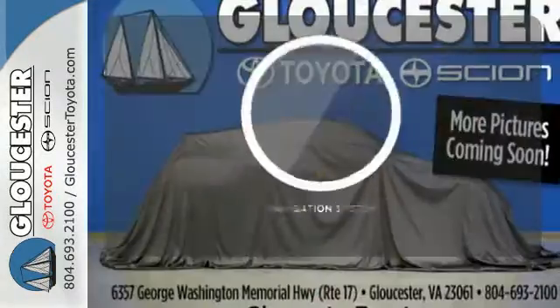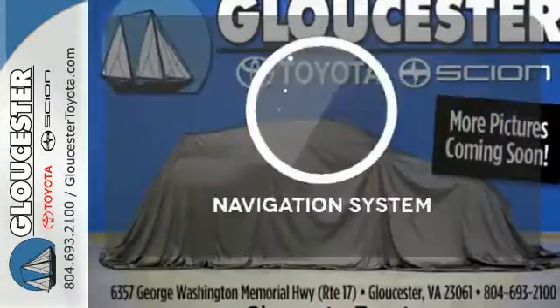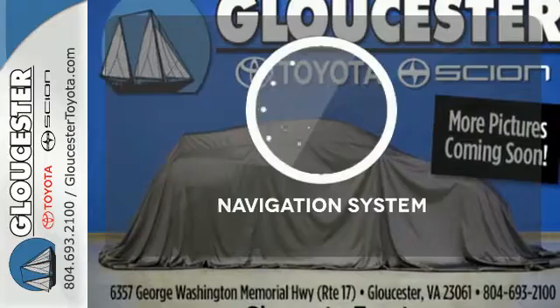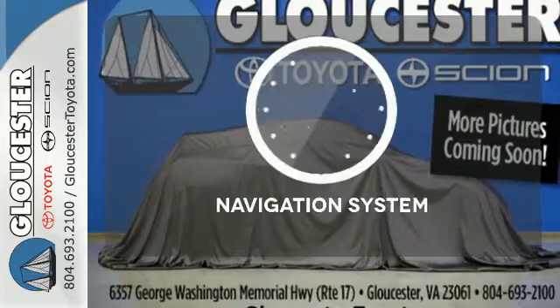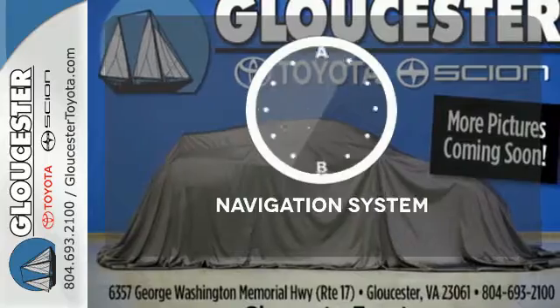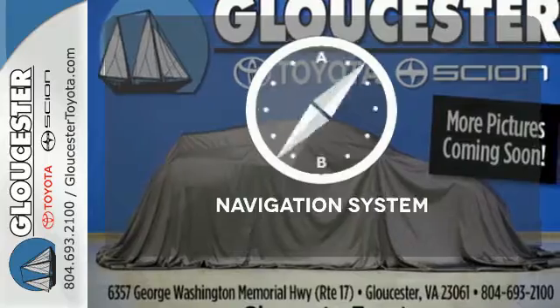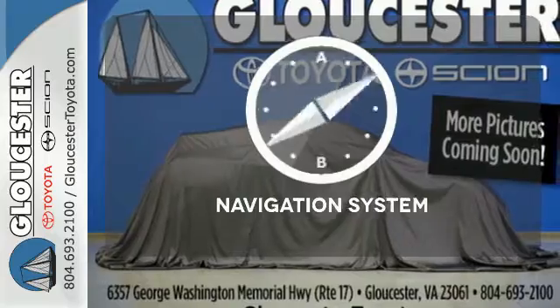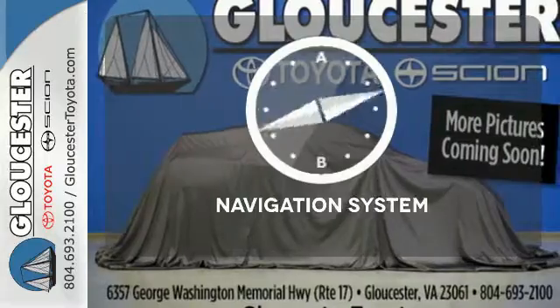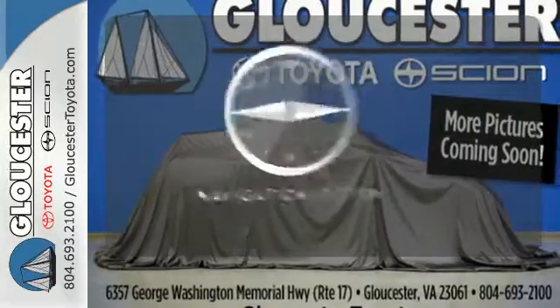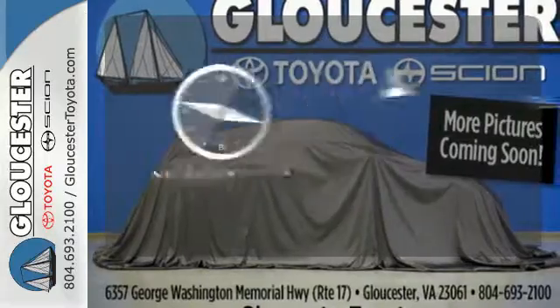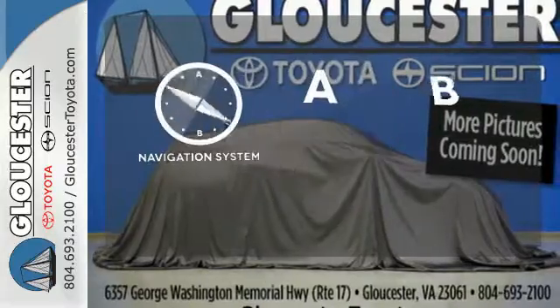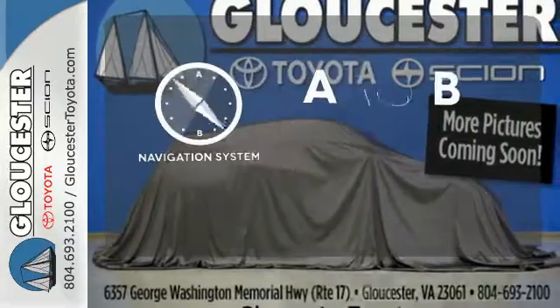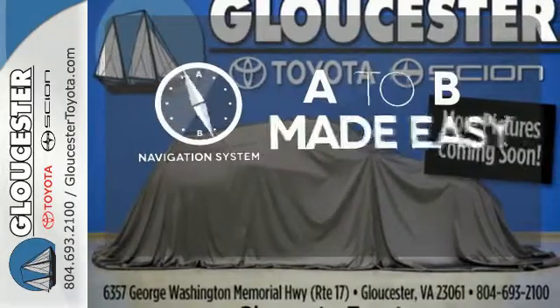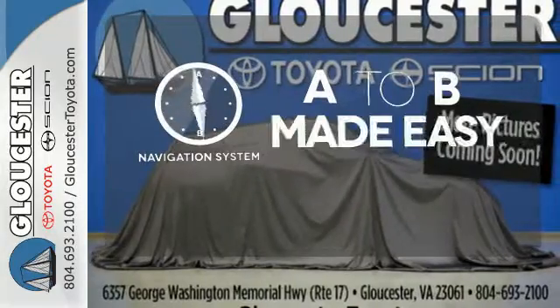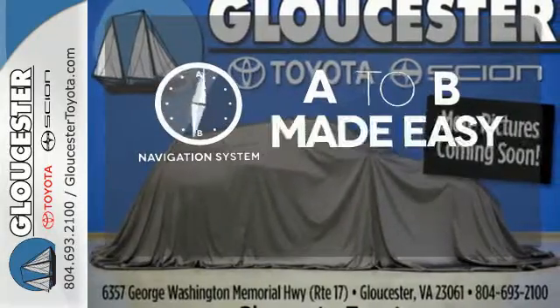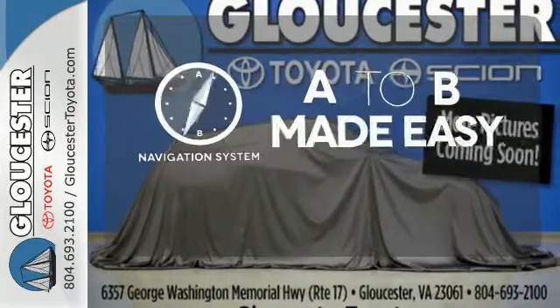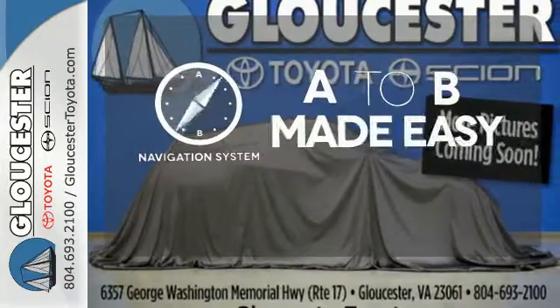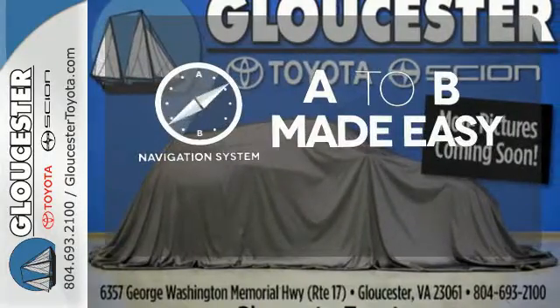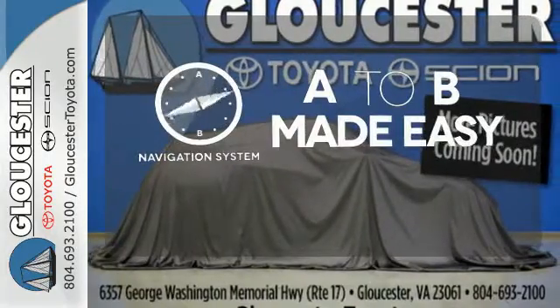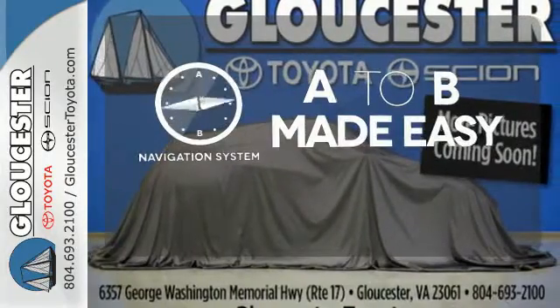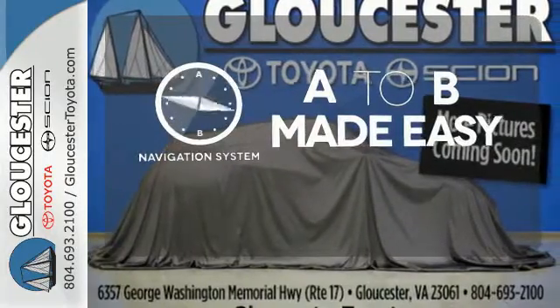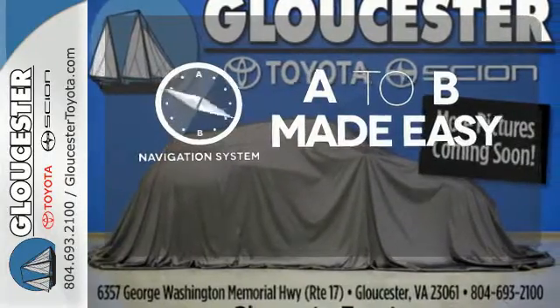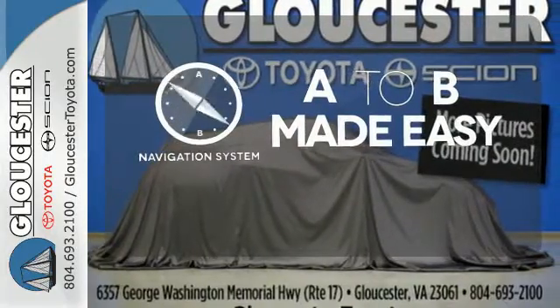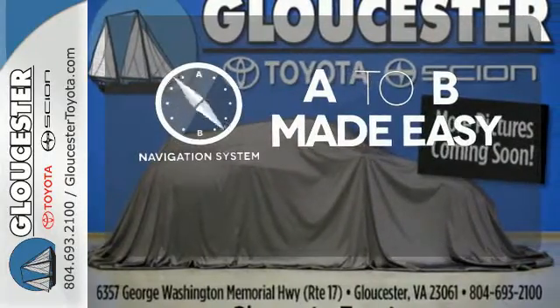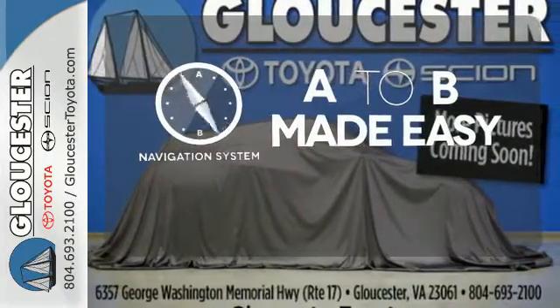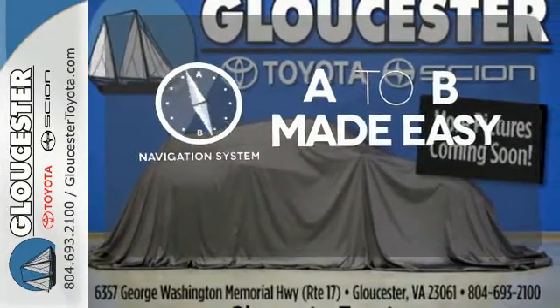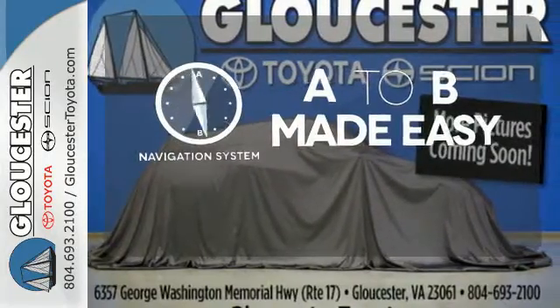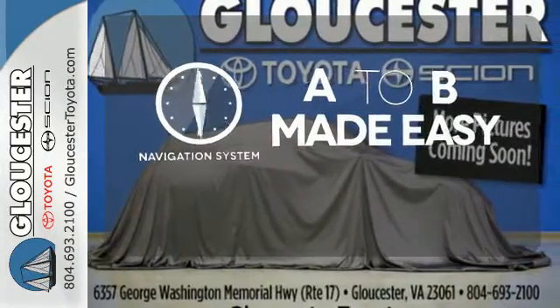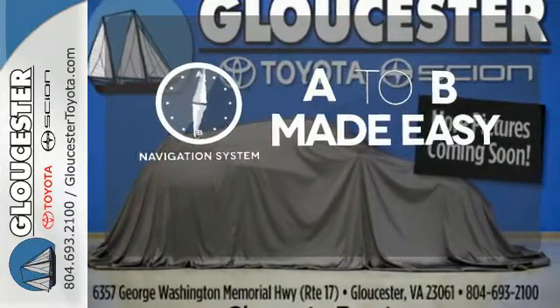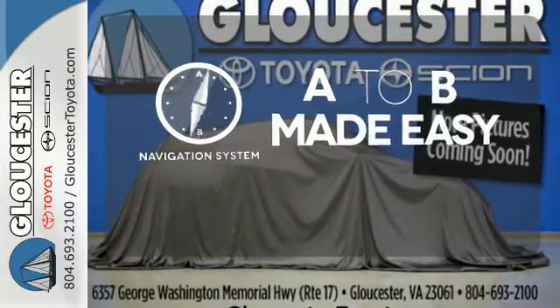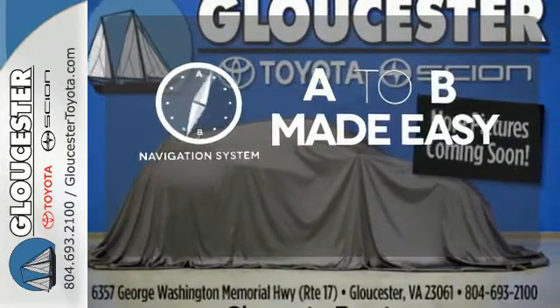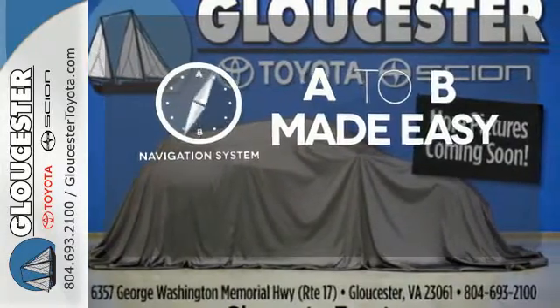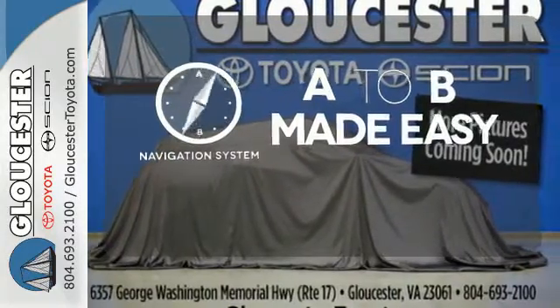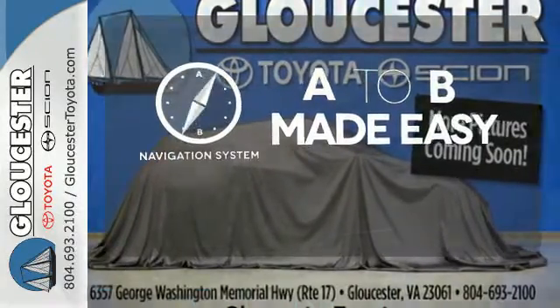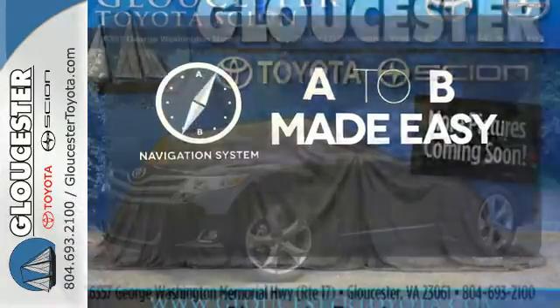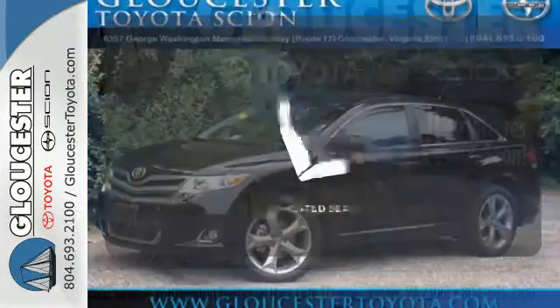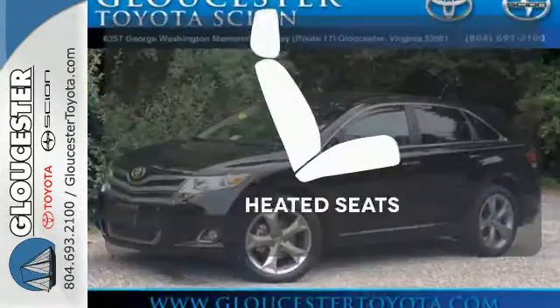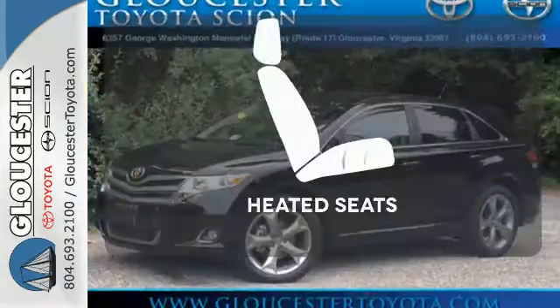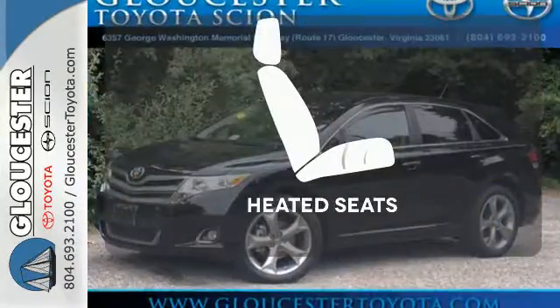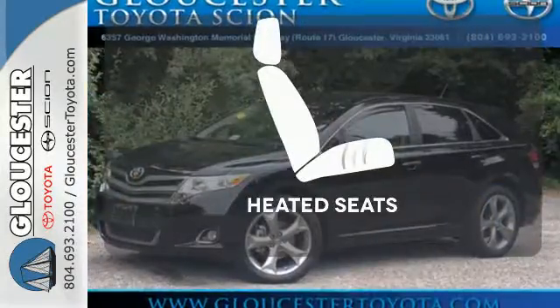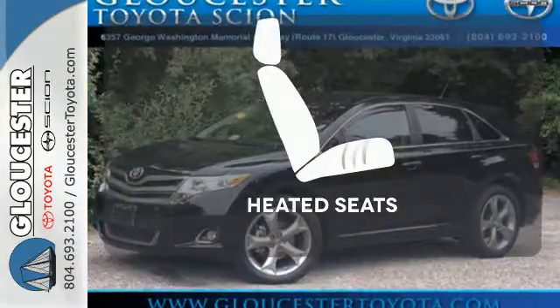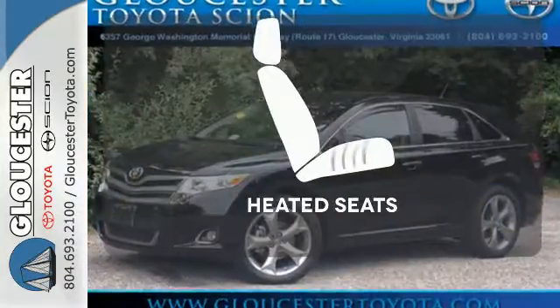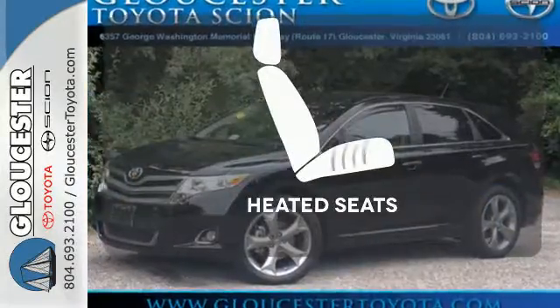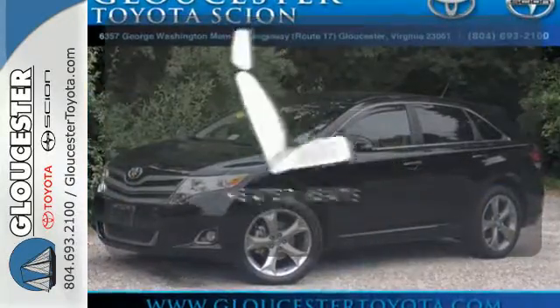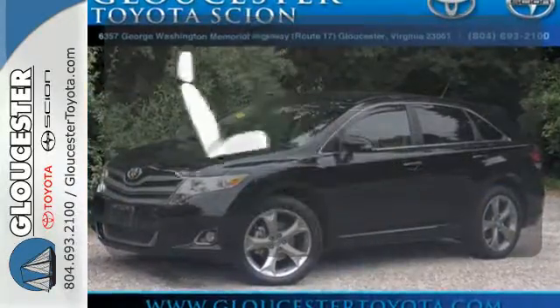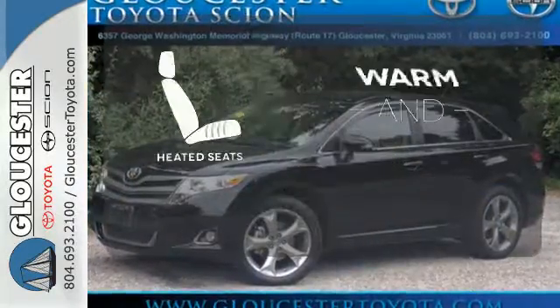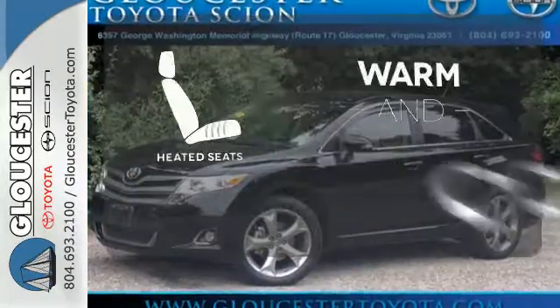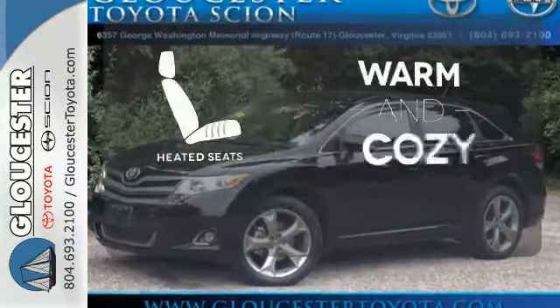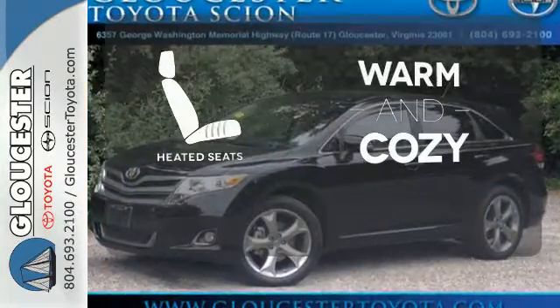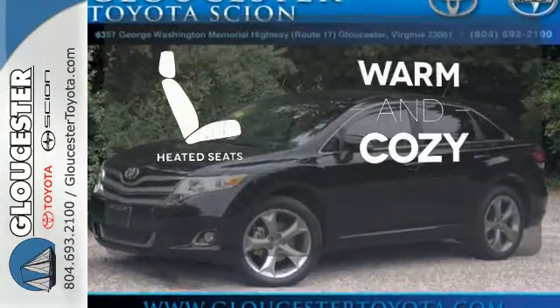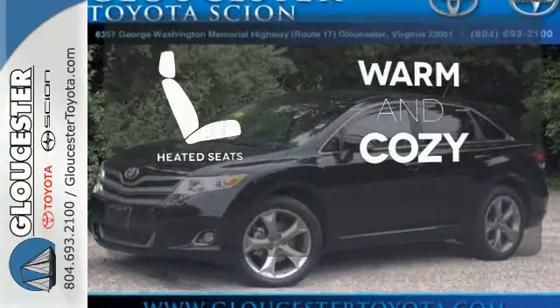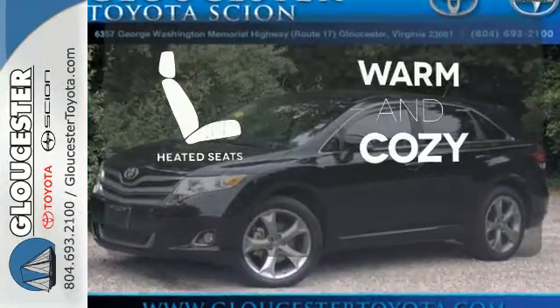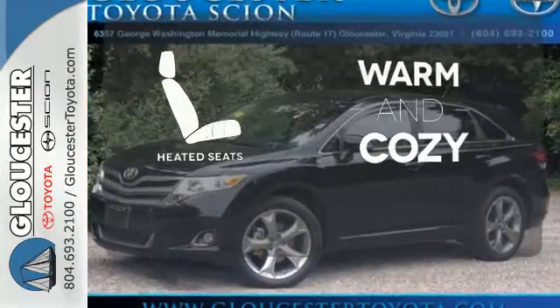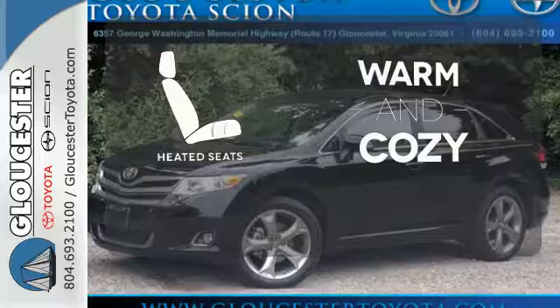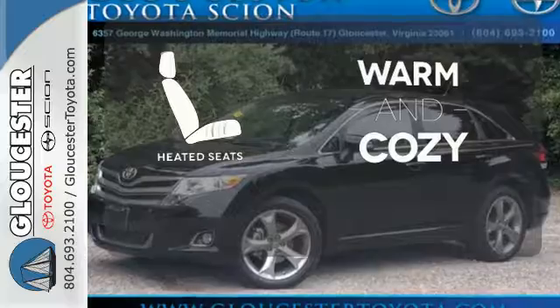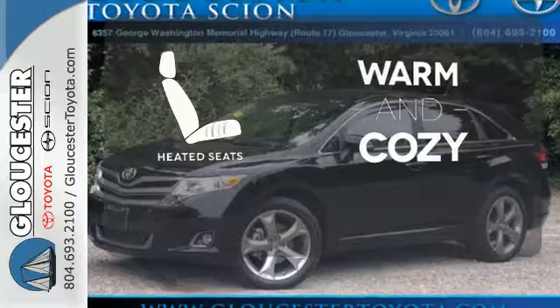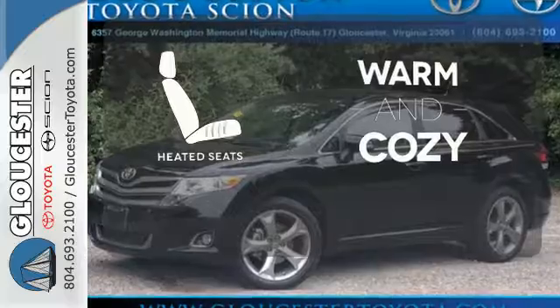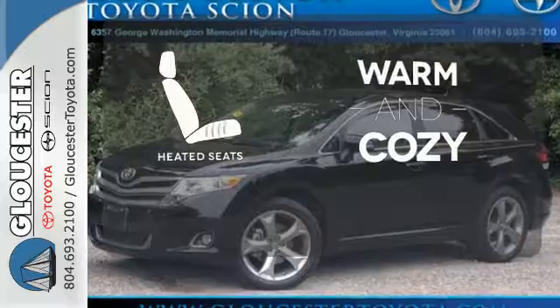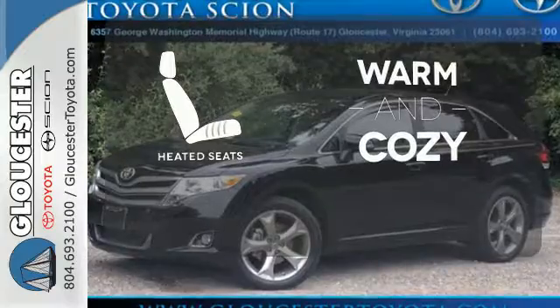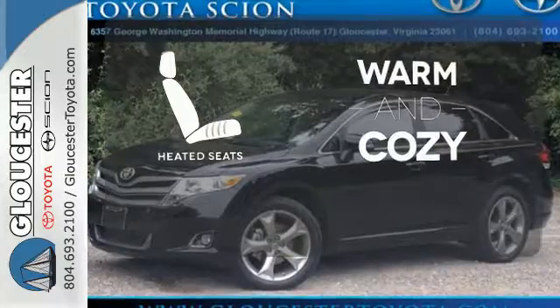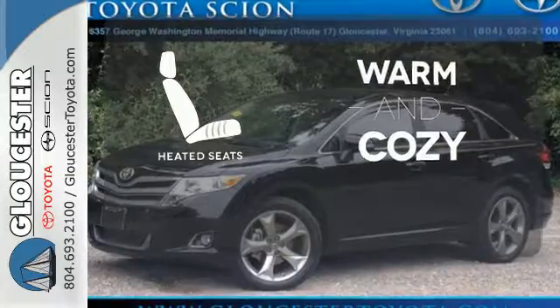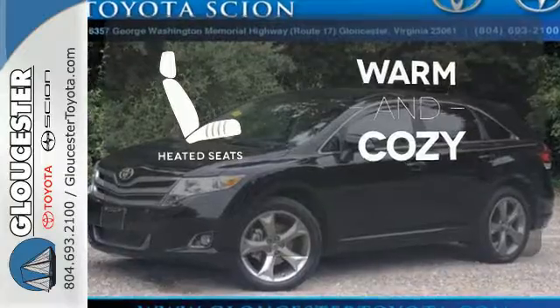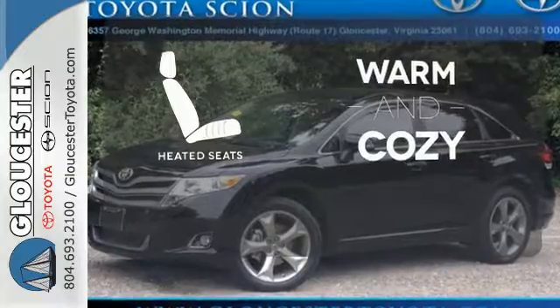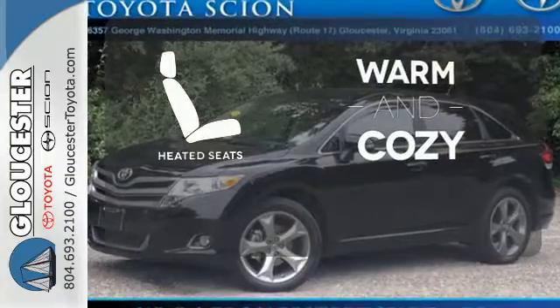Never feel lost again with the navigation system. Wrap yourself in the comfort of heated seats.